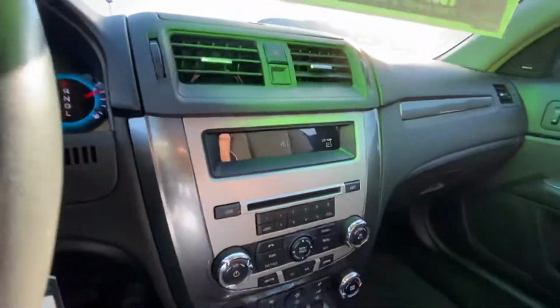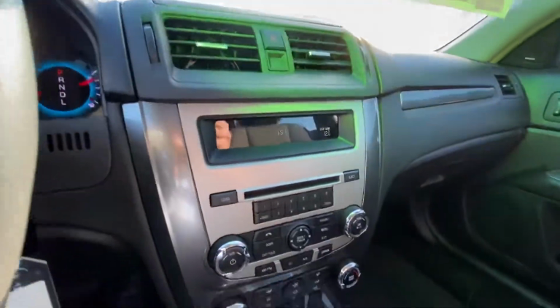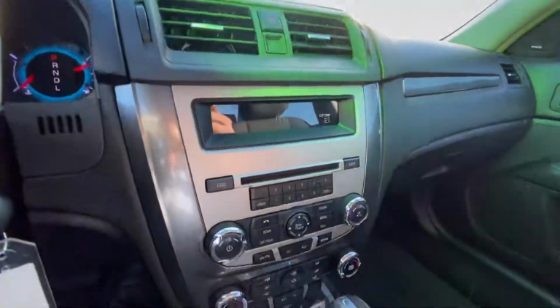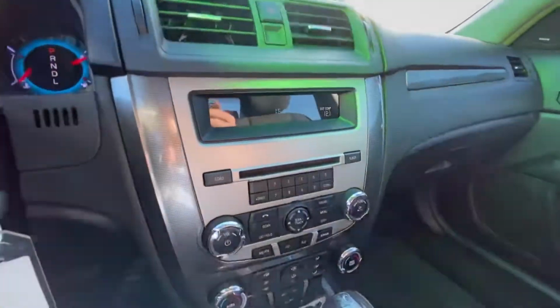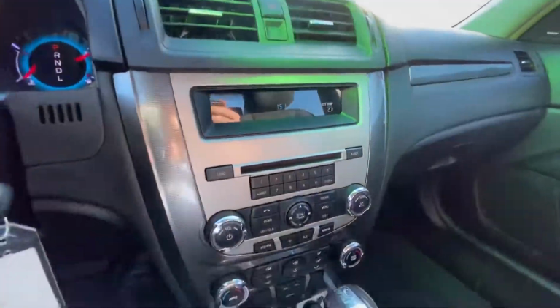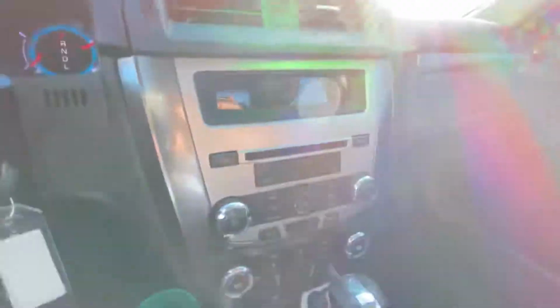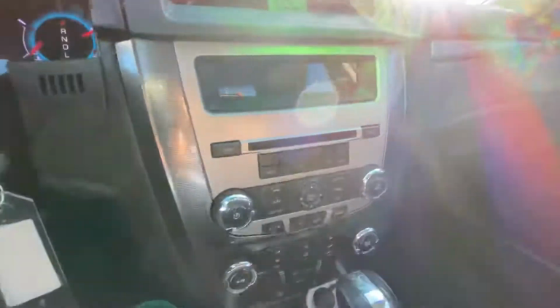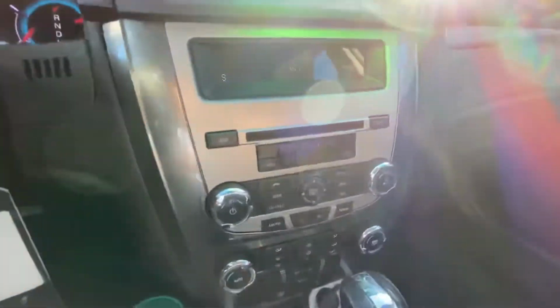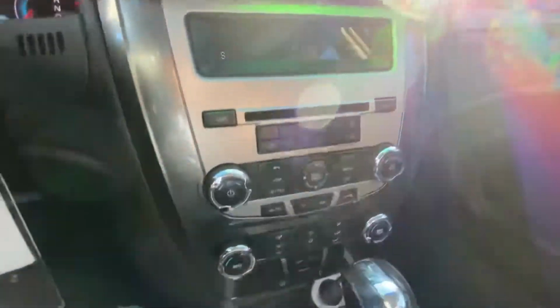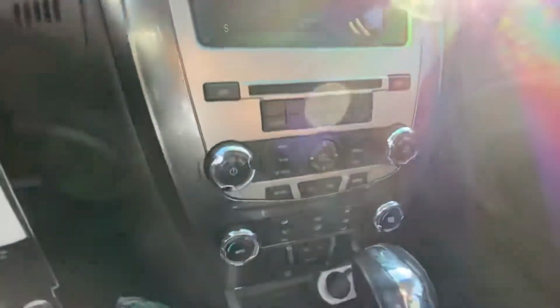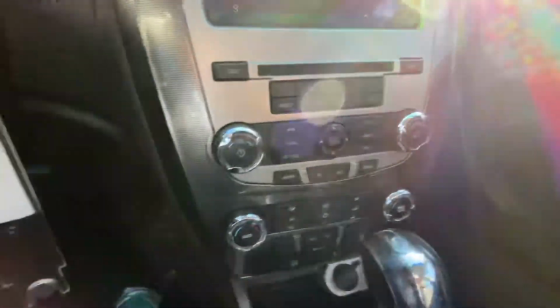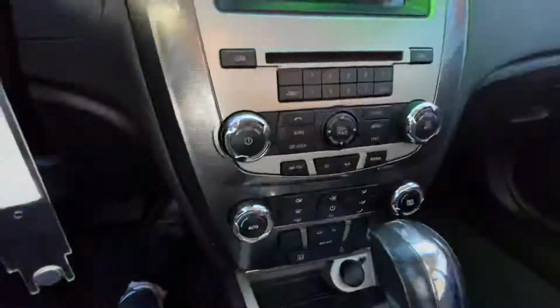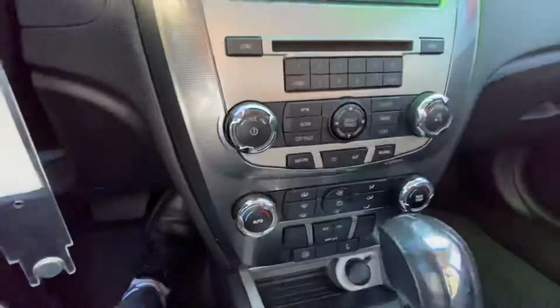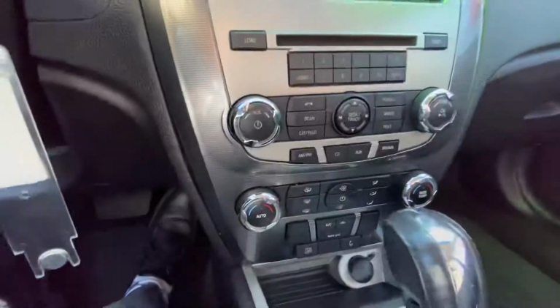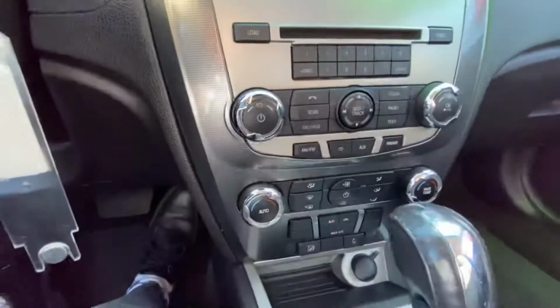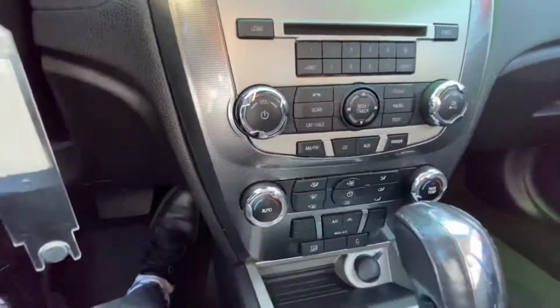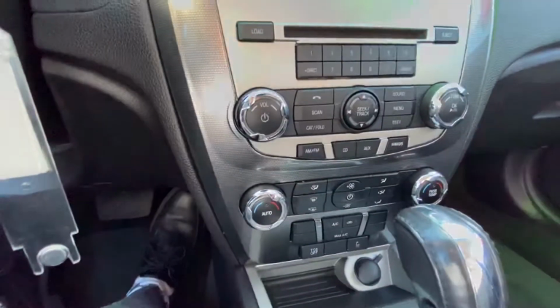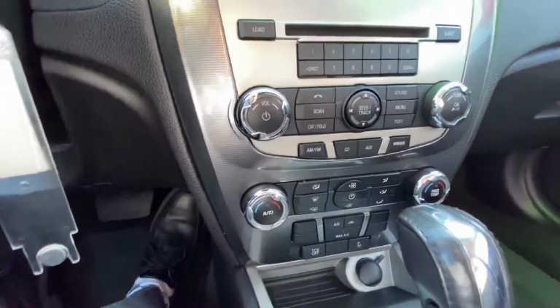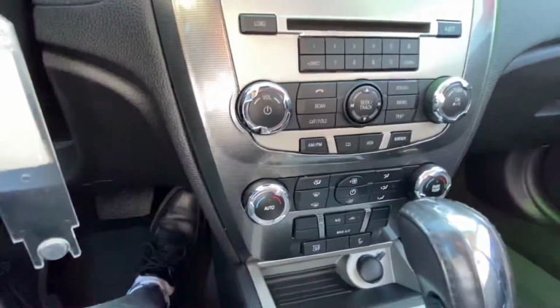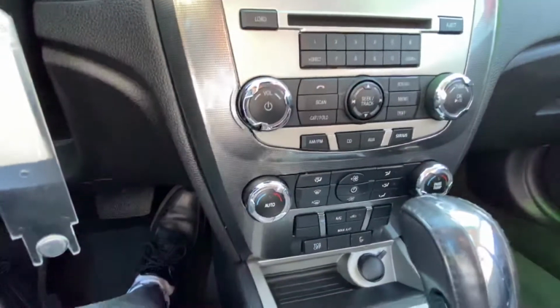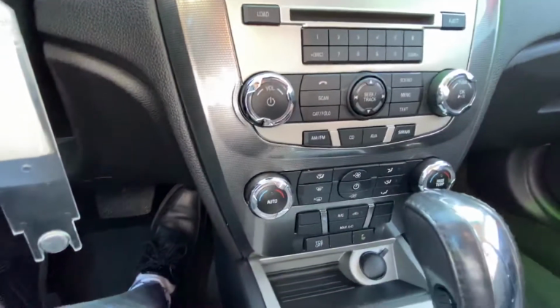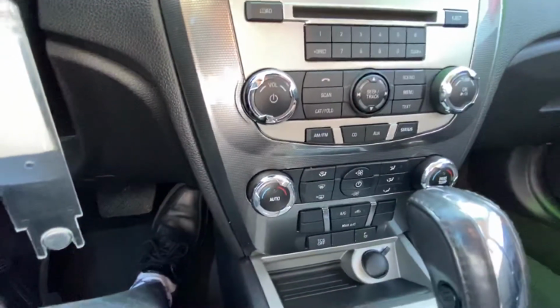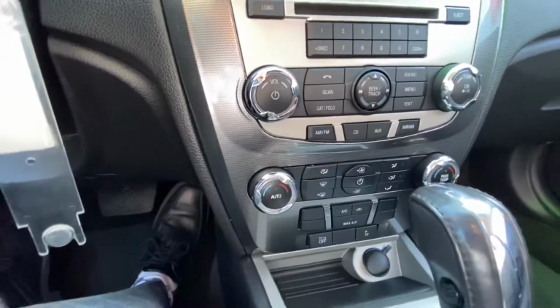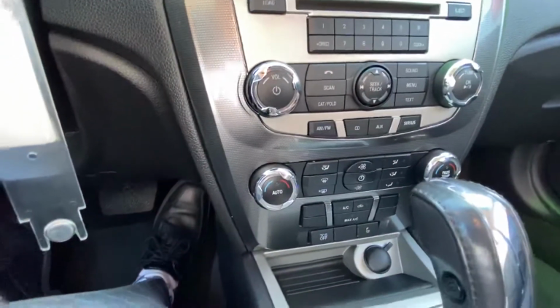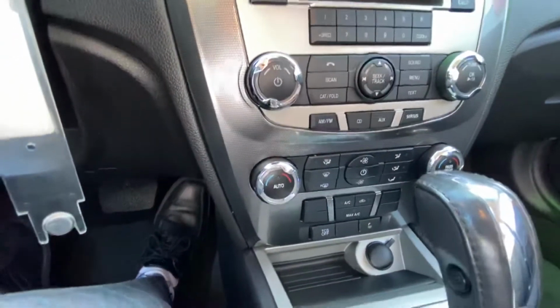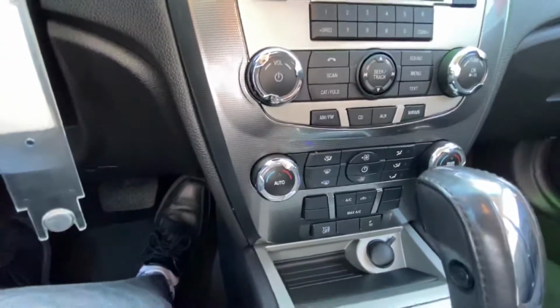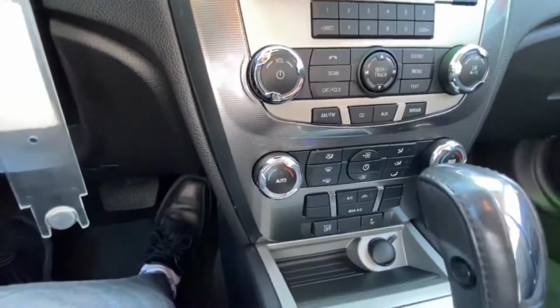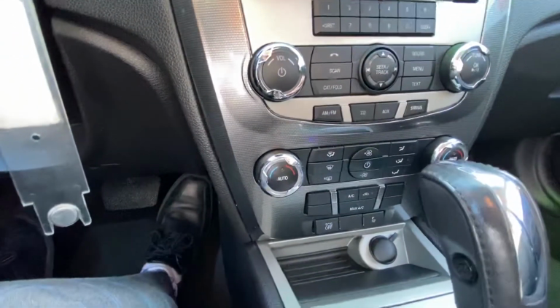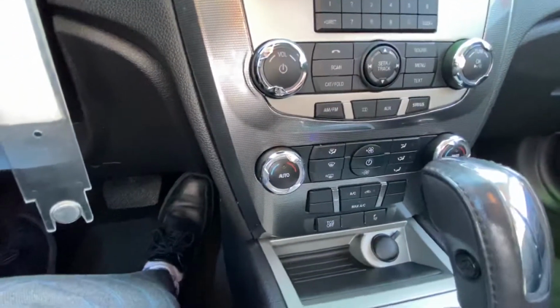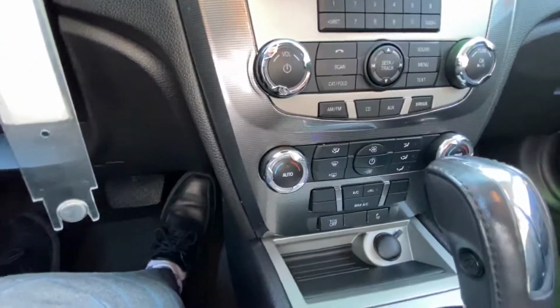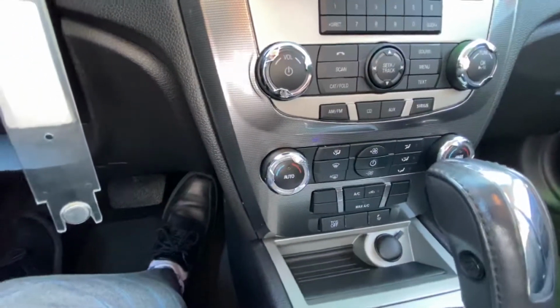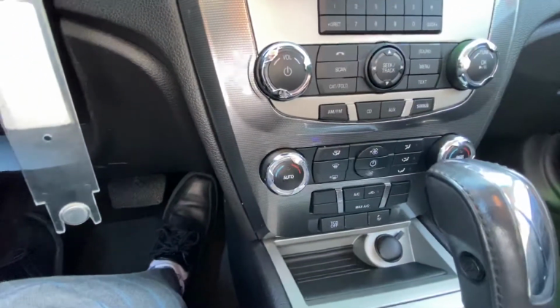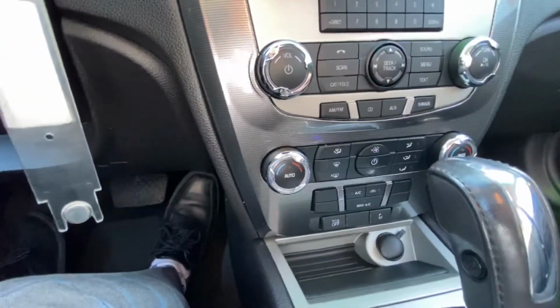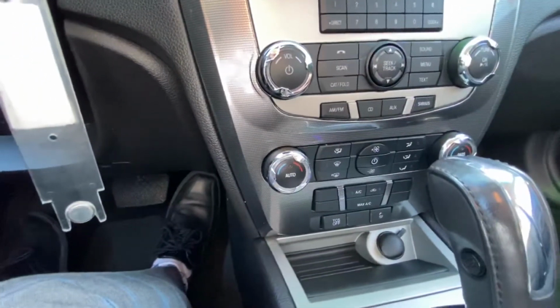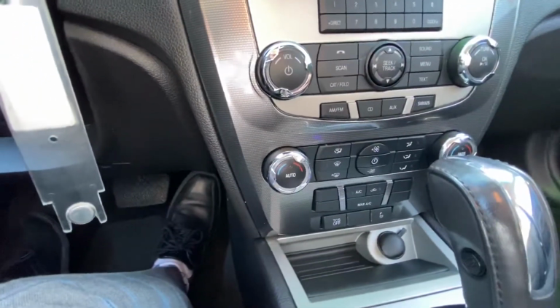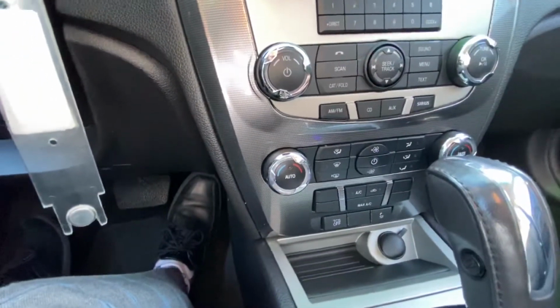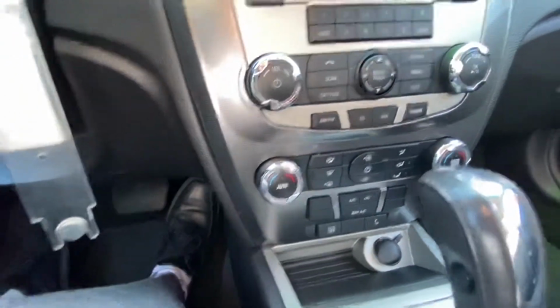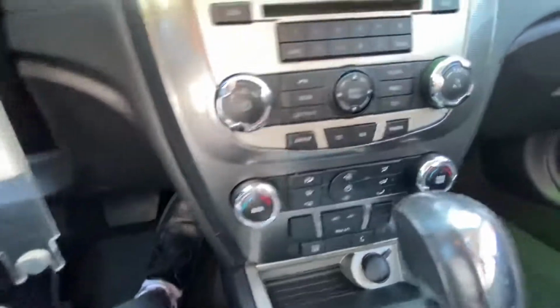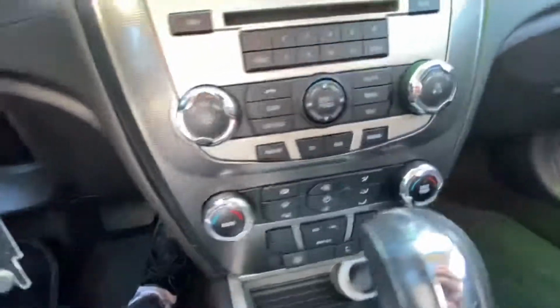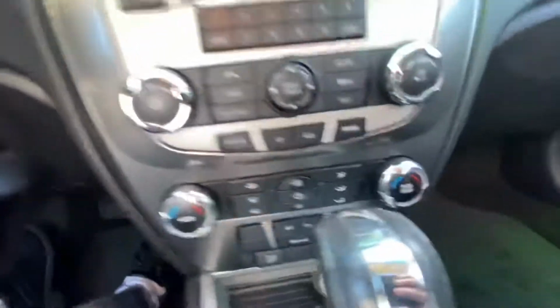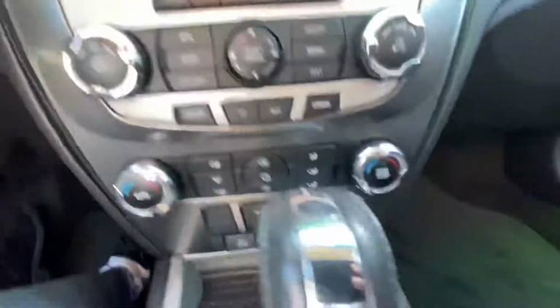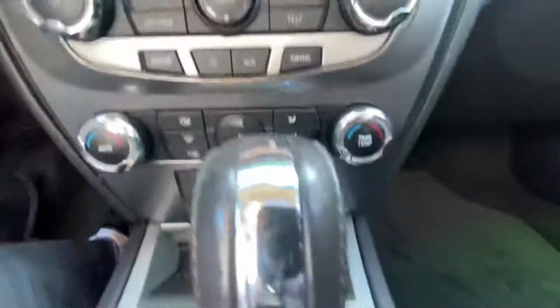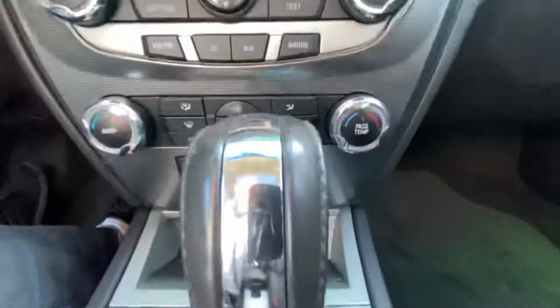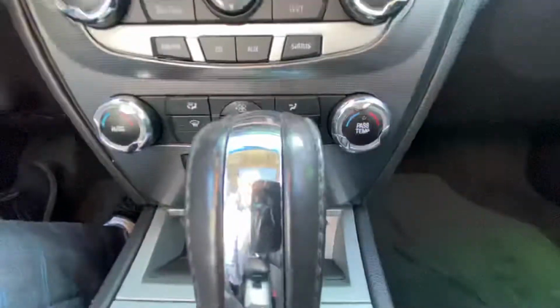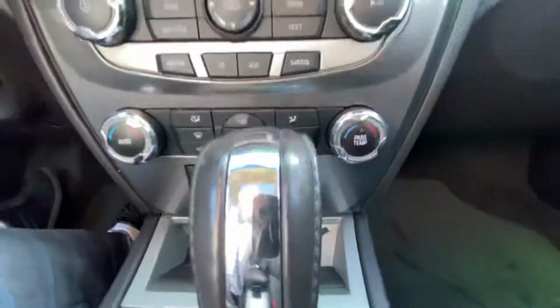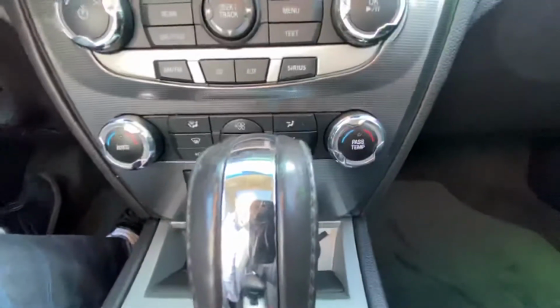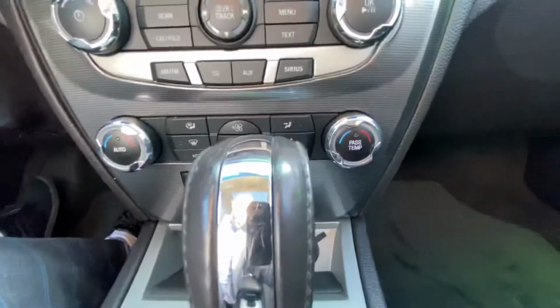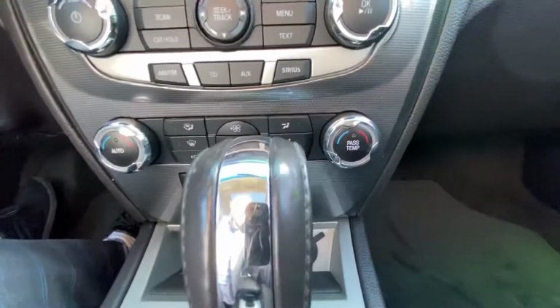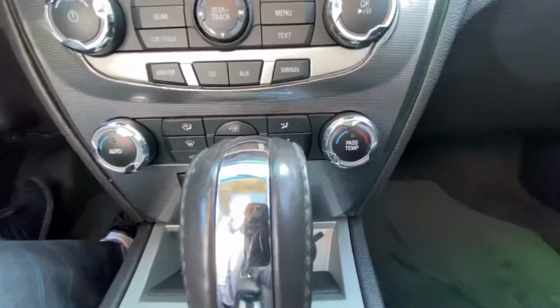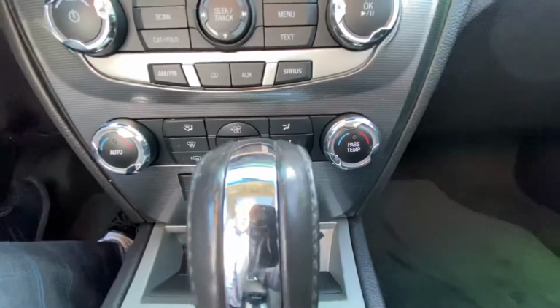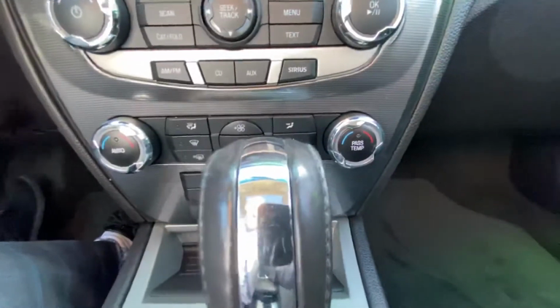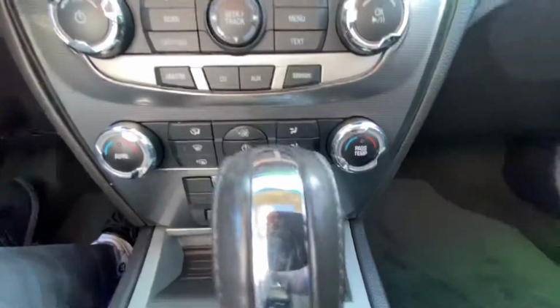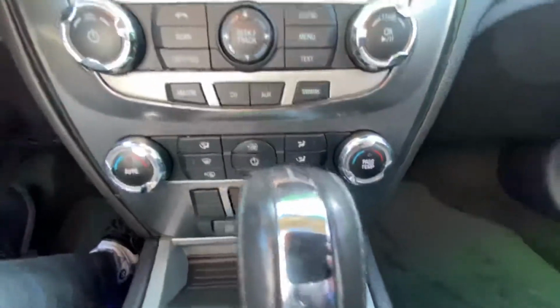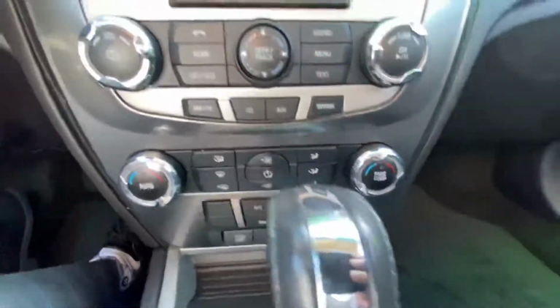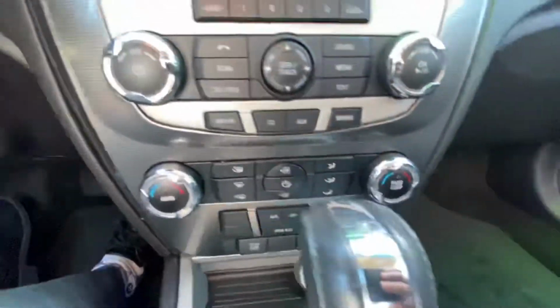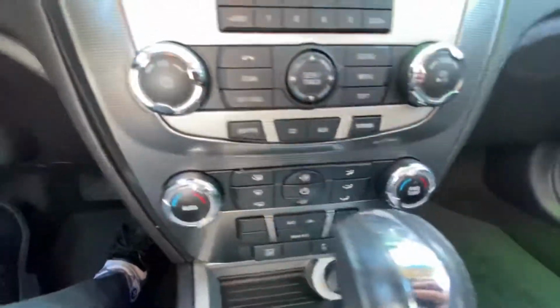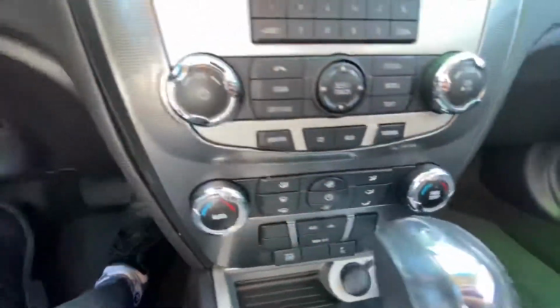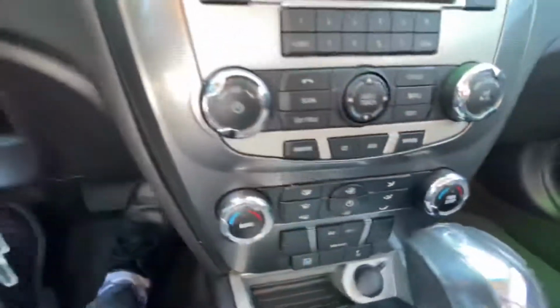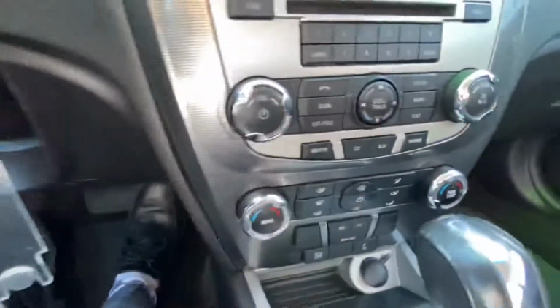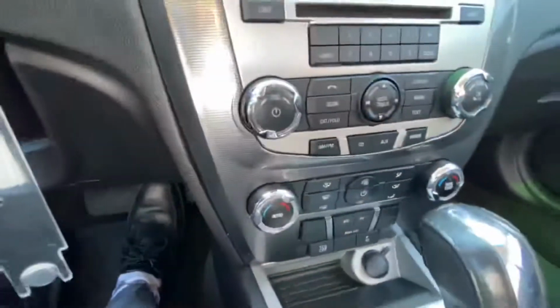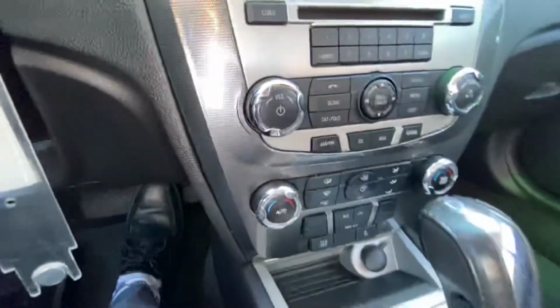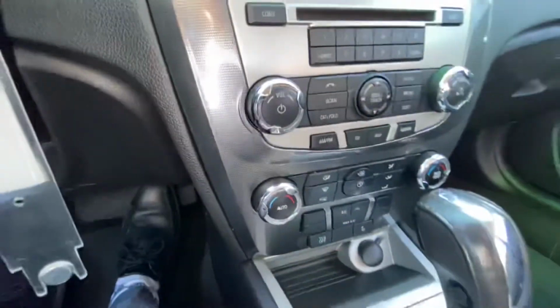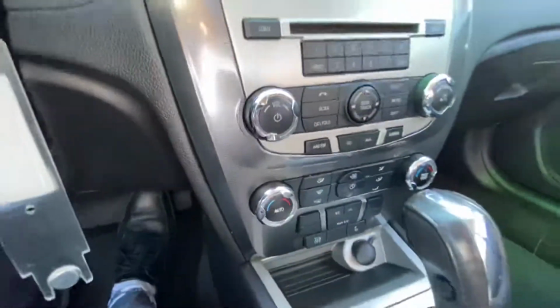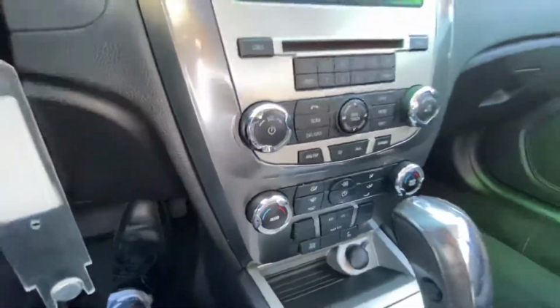Air conditioning, traction control, Bluetooth setup over there as well. Passenger temperature — so you have adjustable dual climate control.